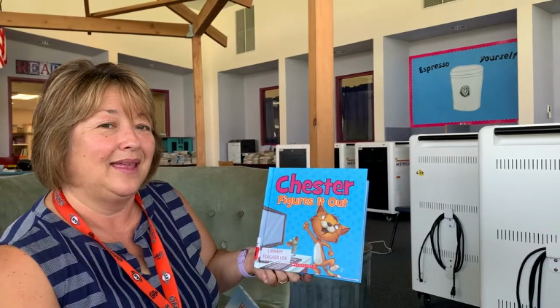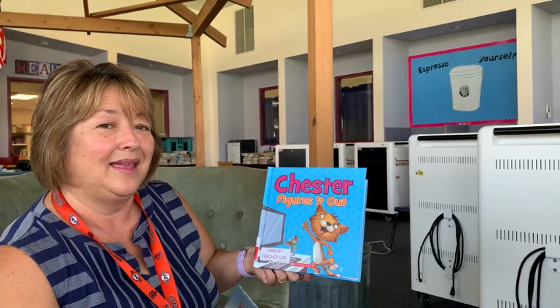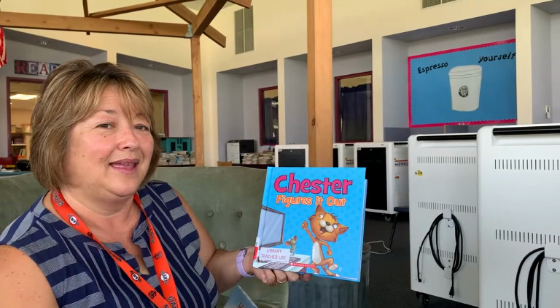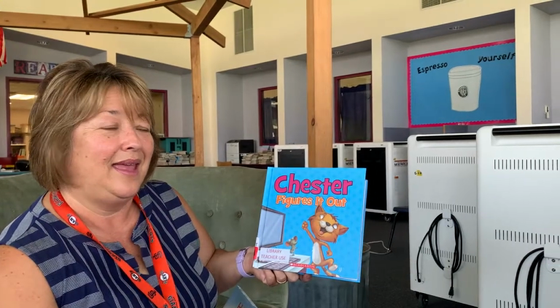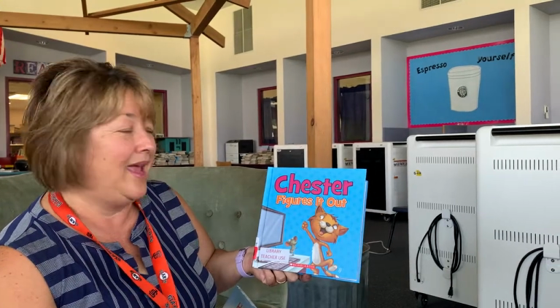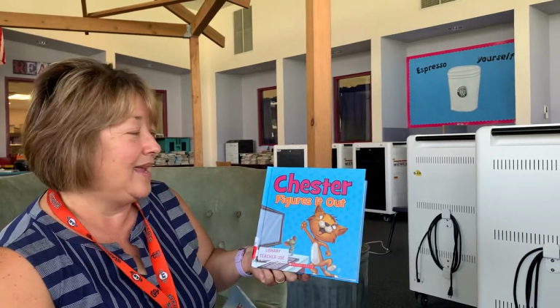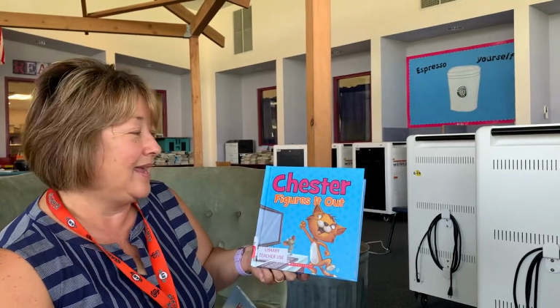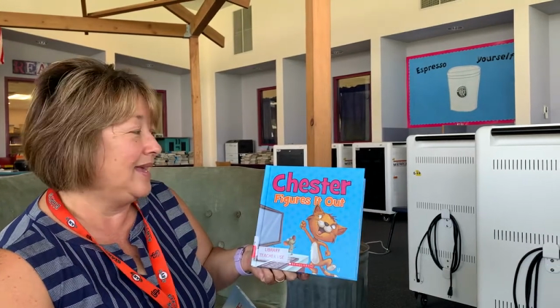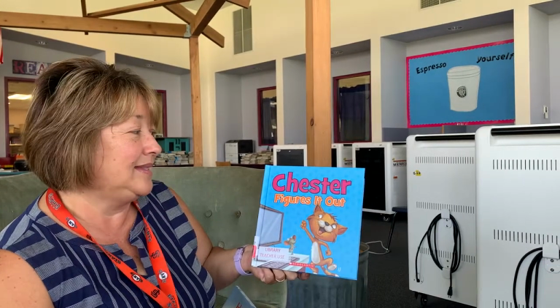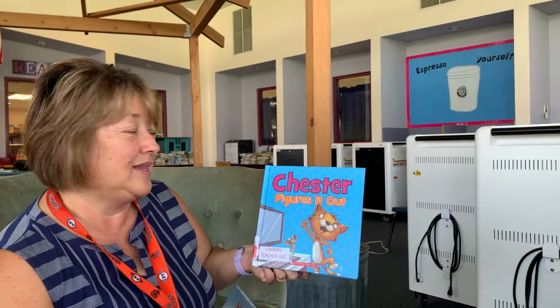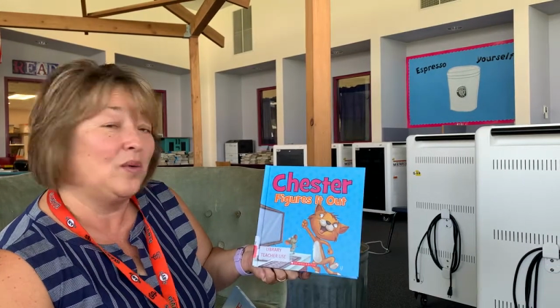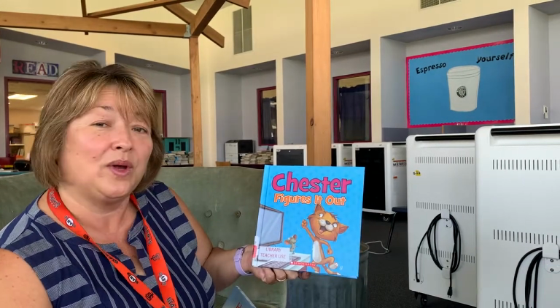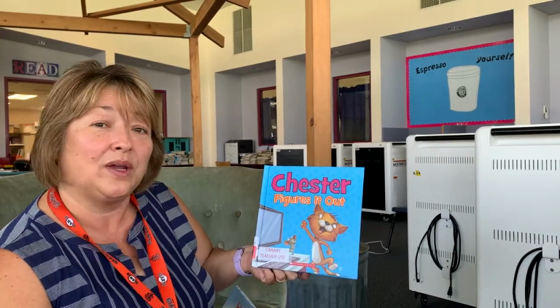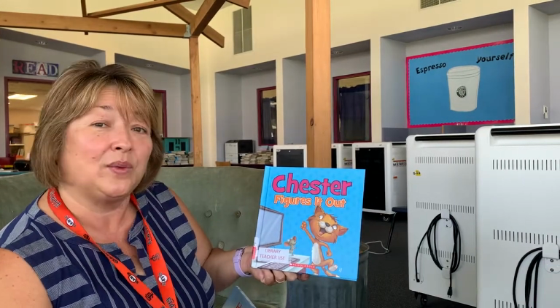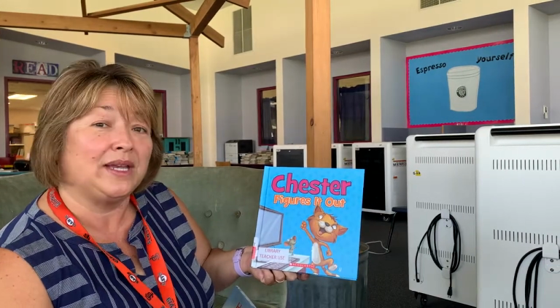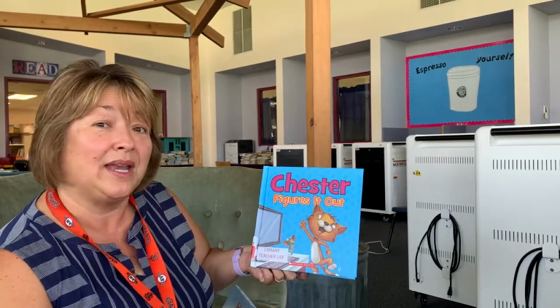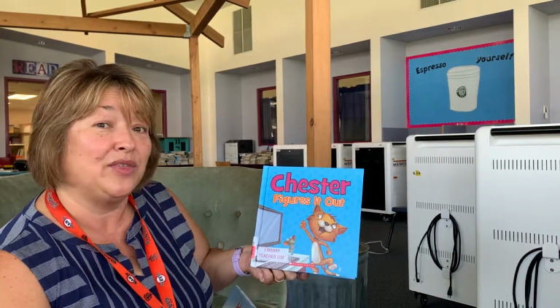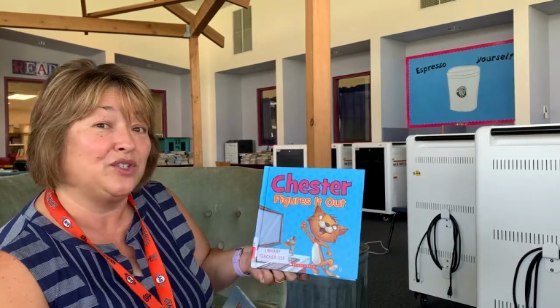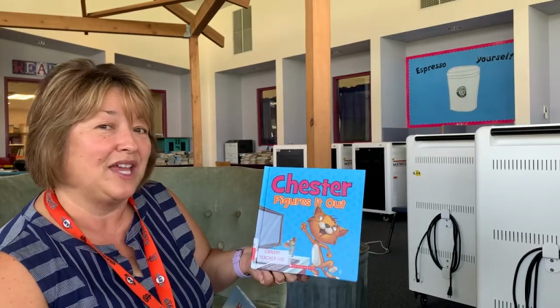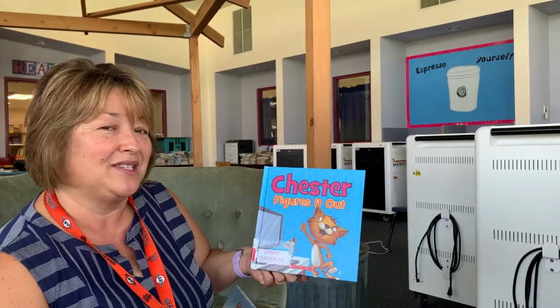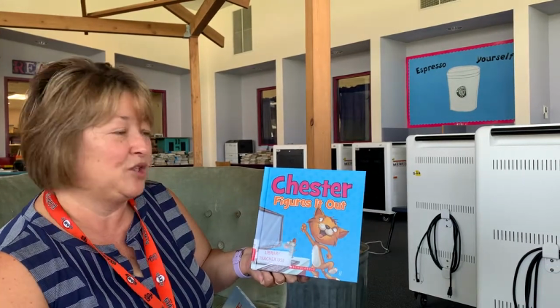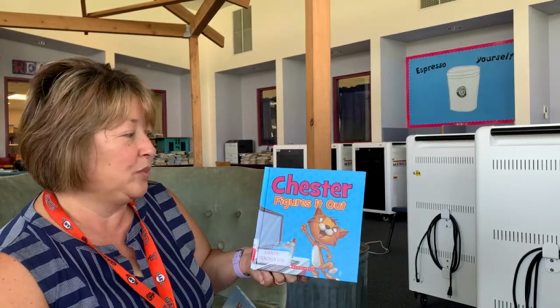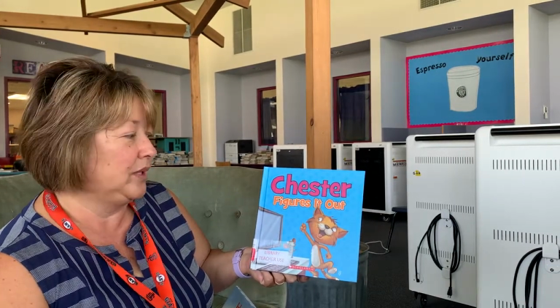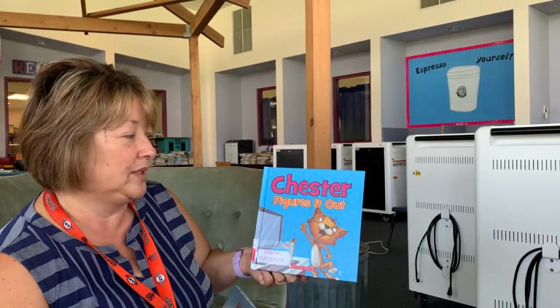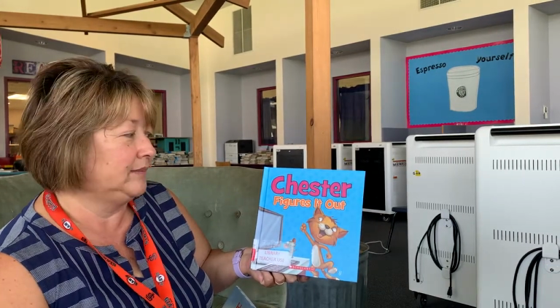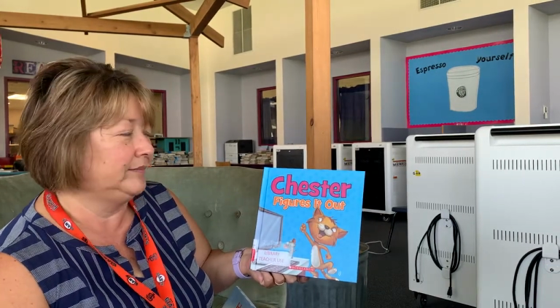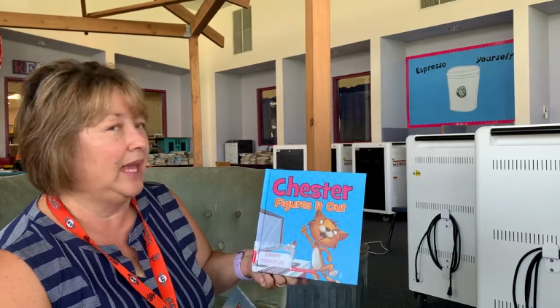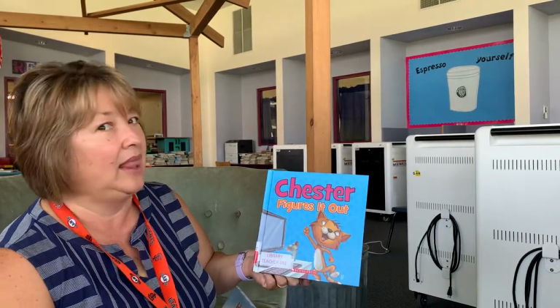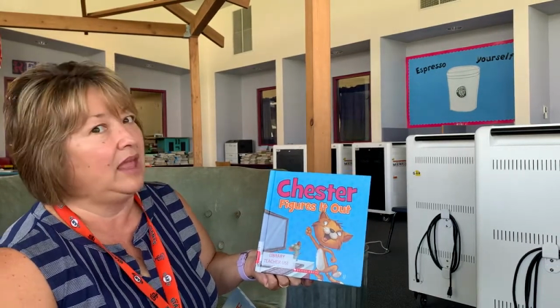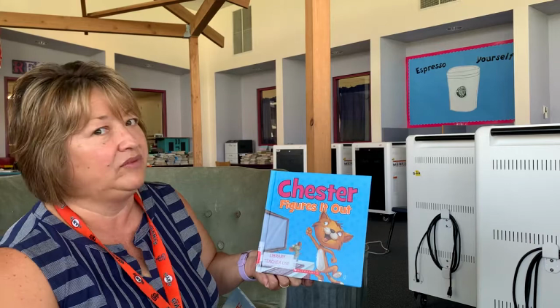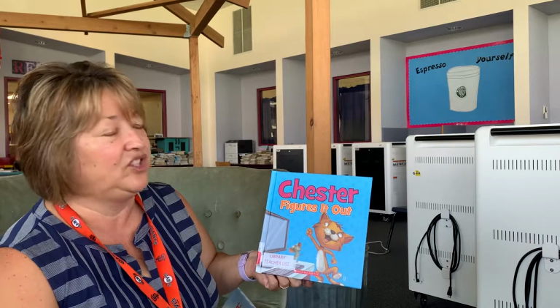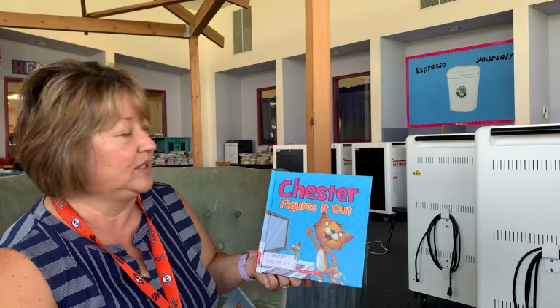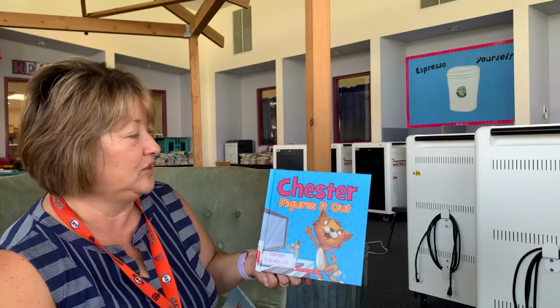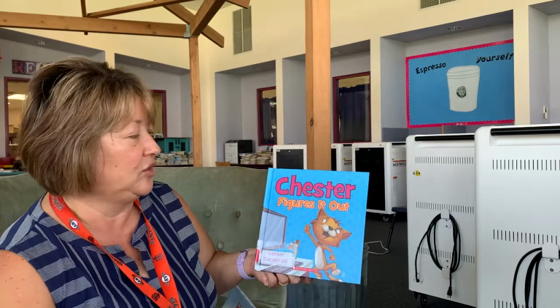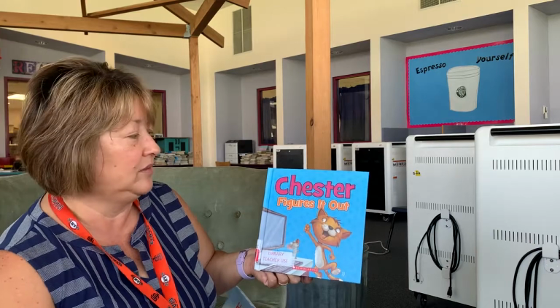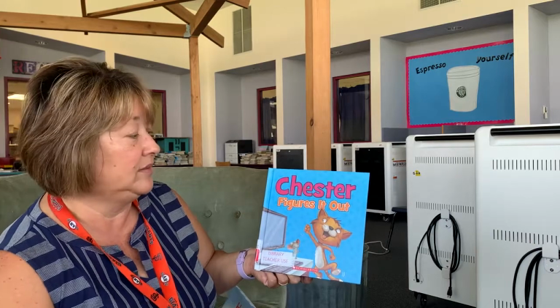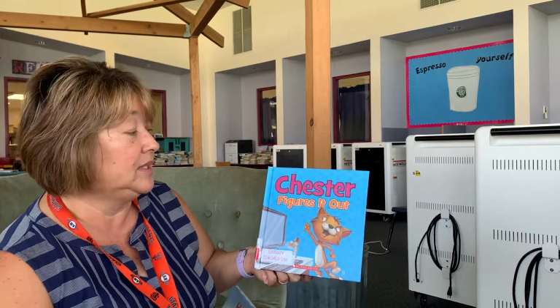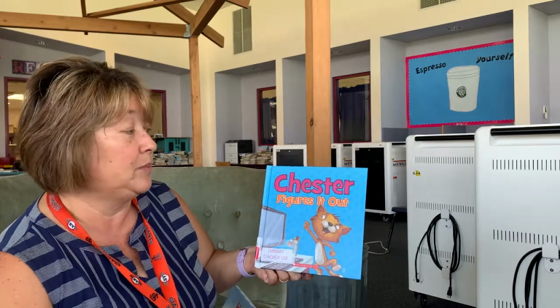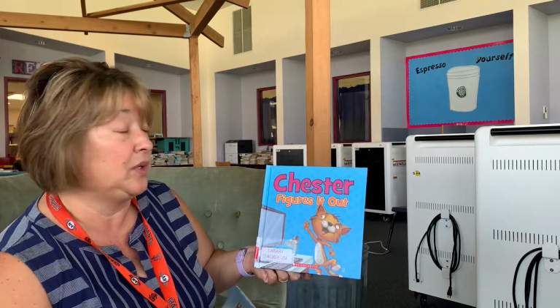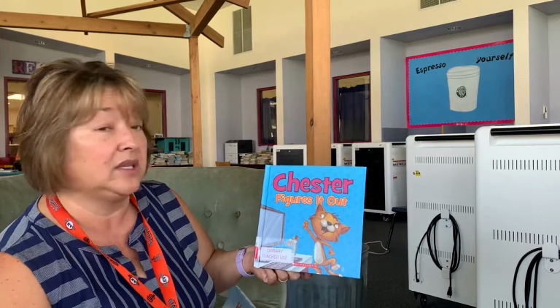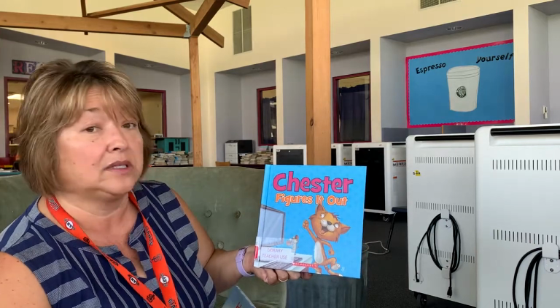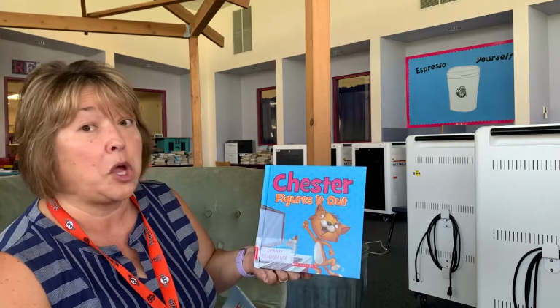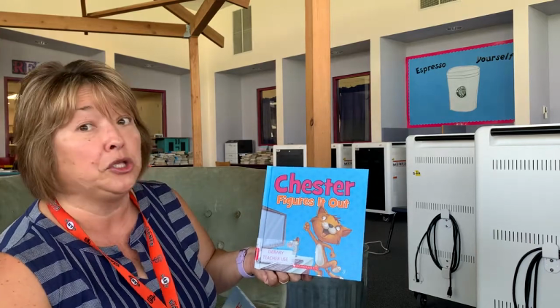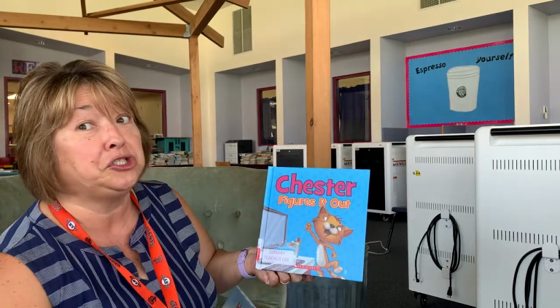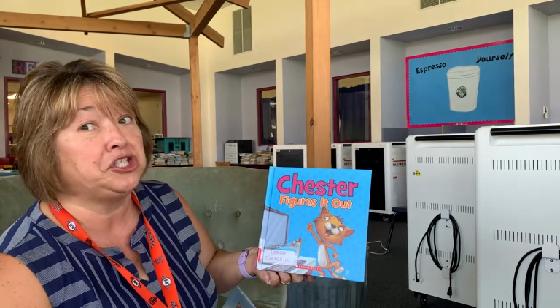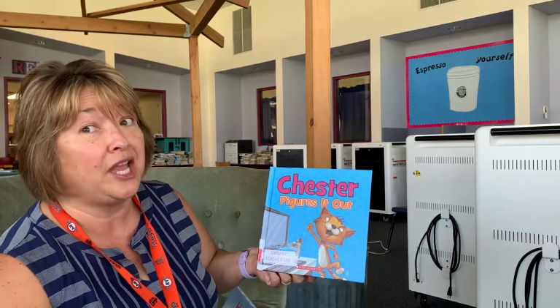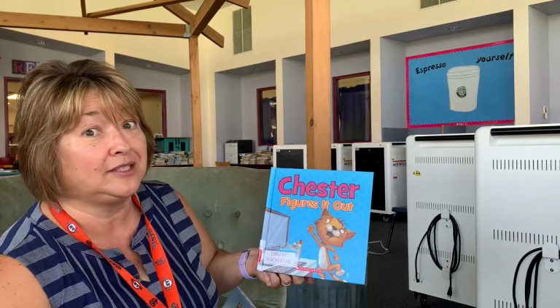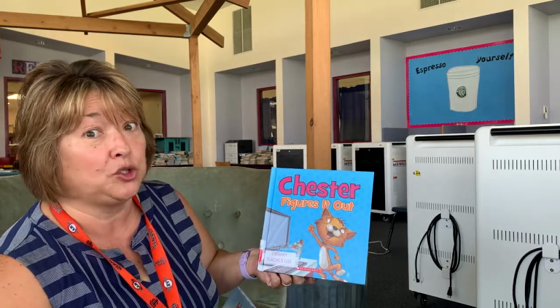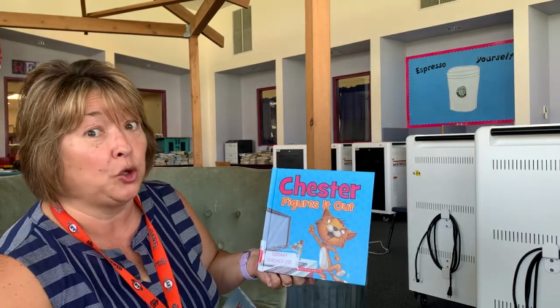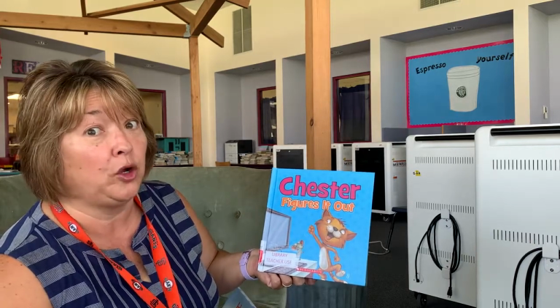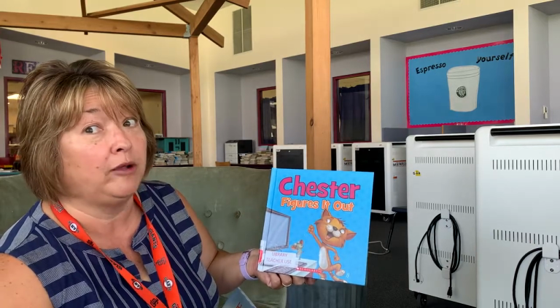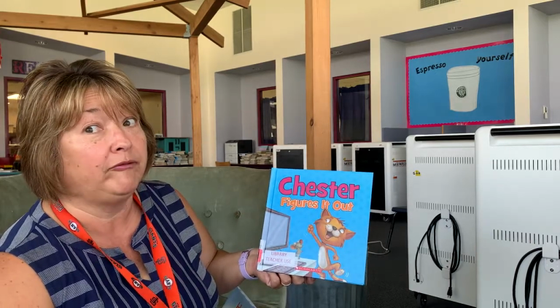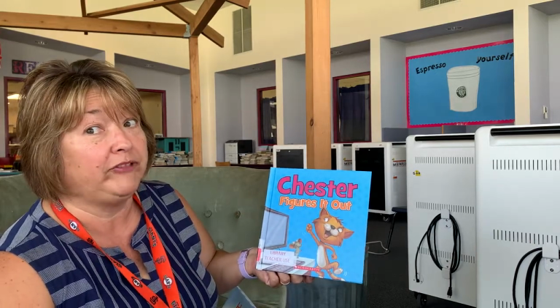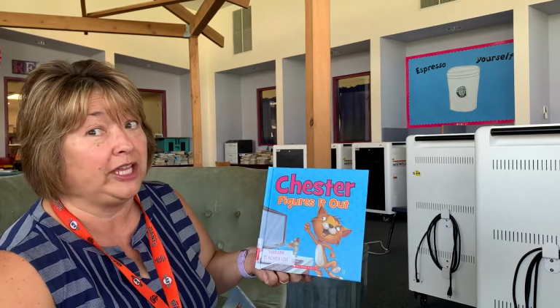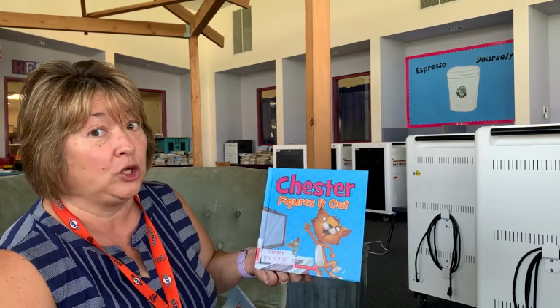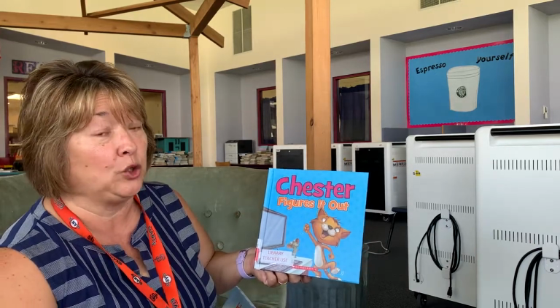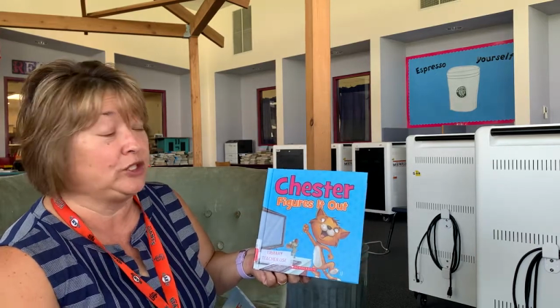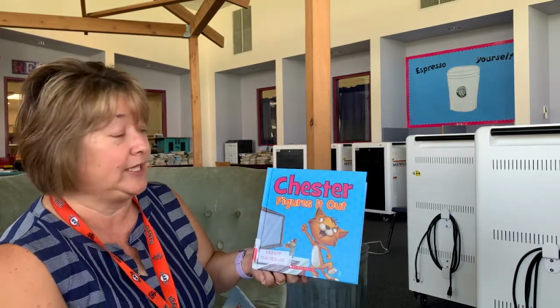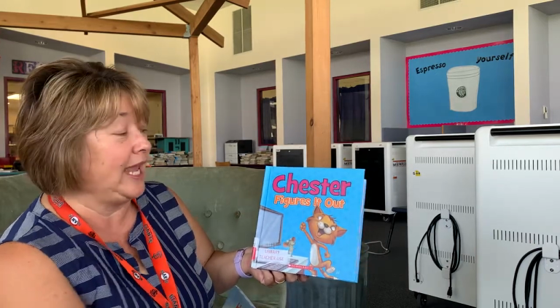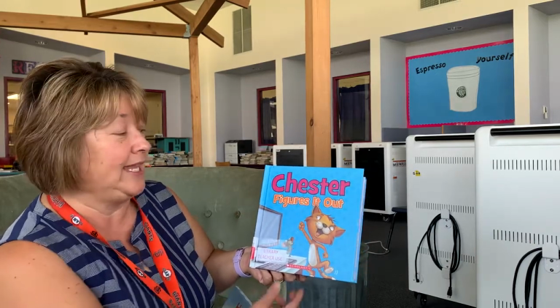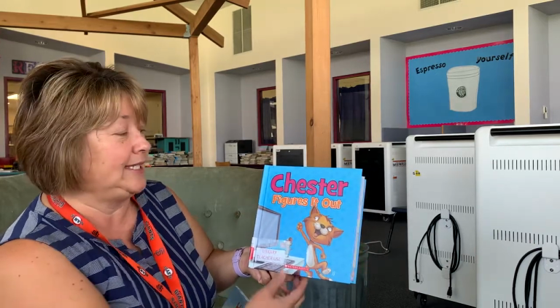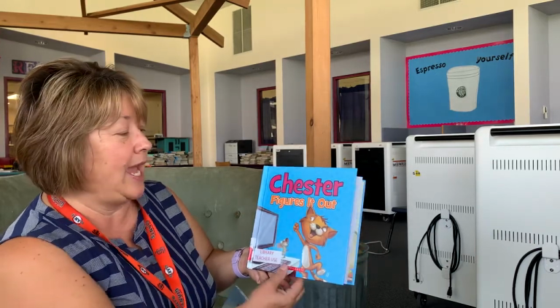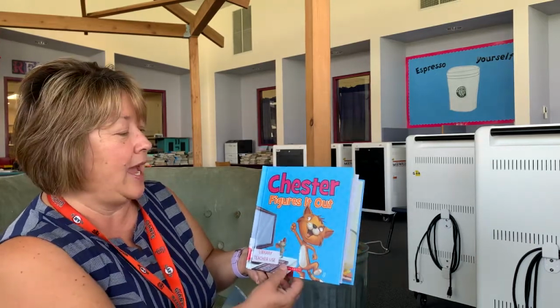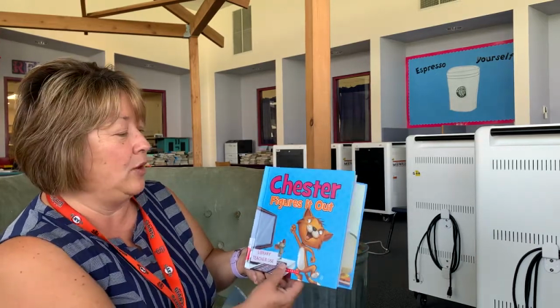Hey kids, we're going to read another Chester book. I love Chester. This book is called Chester Figures It Out.